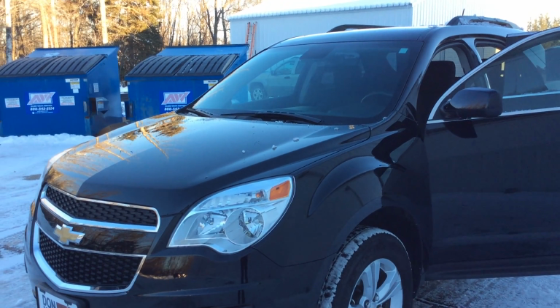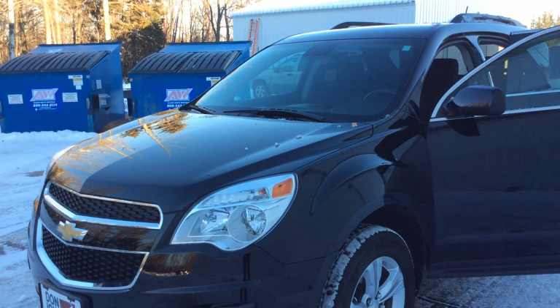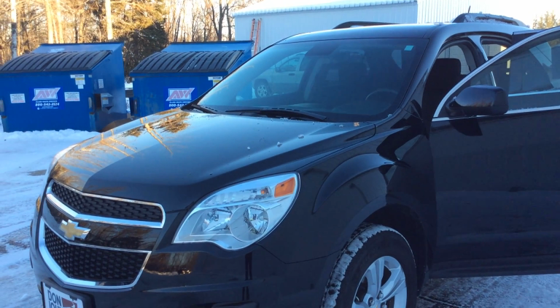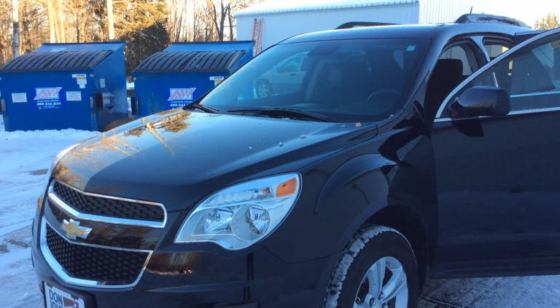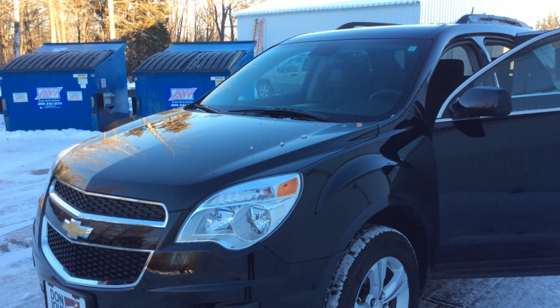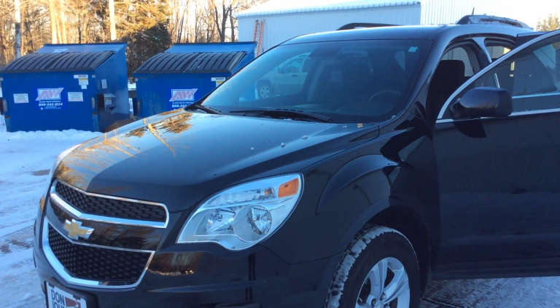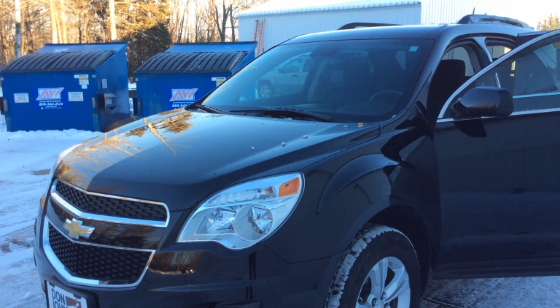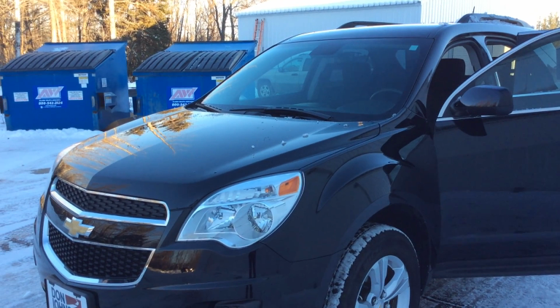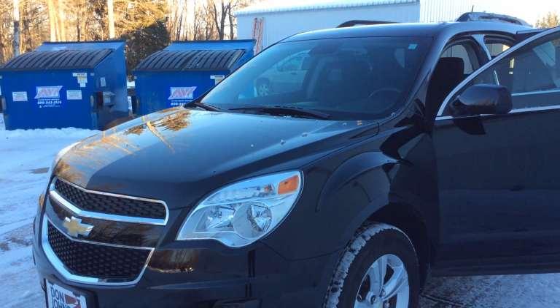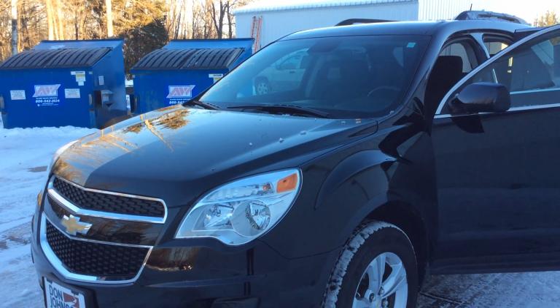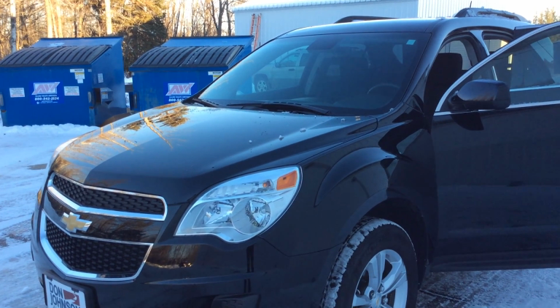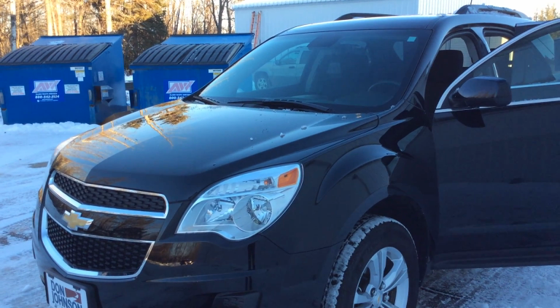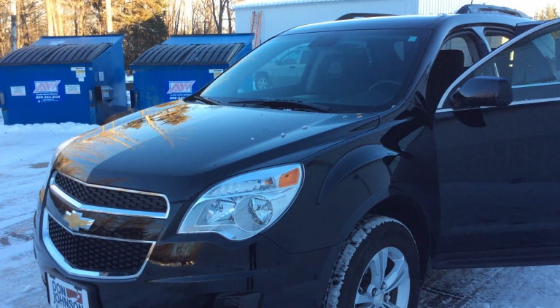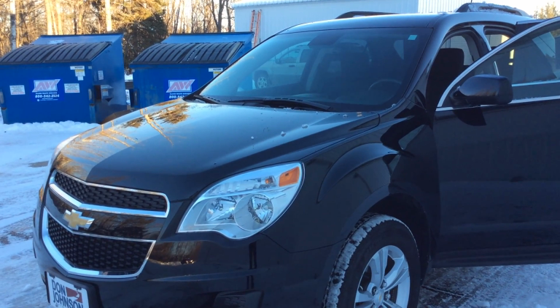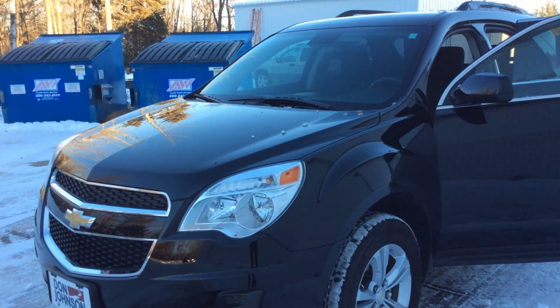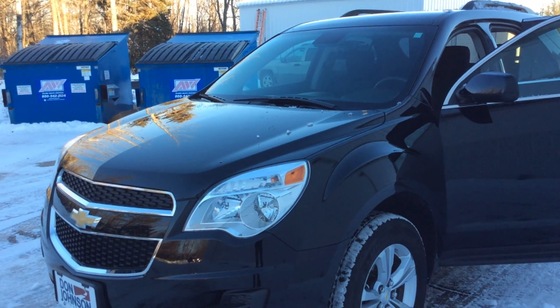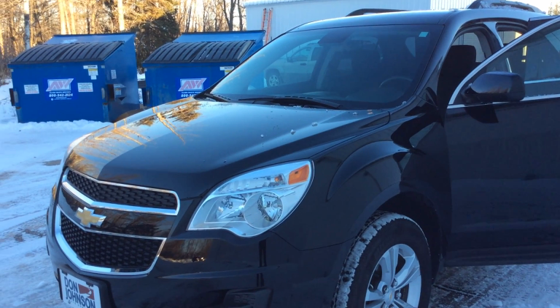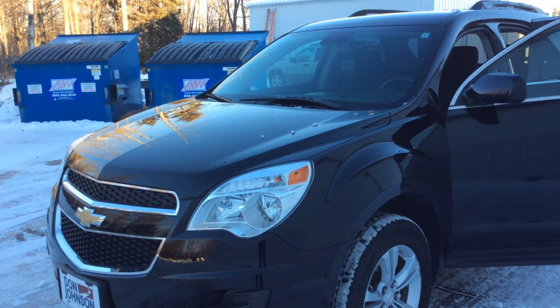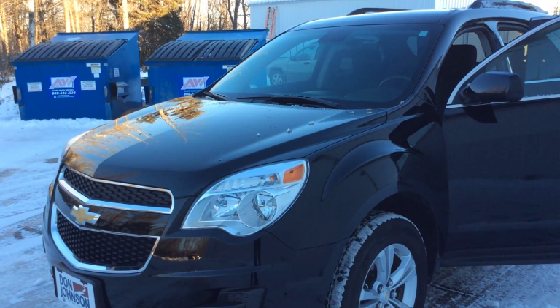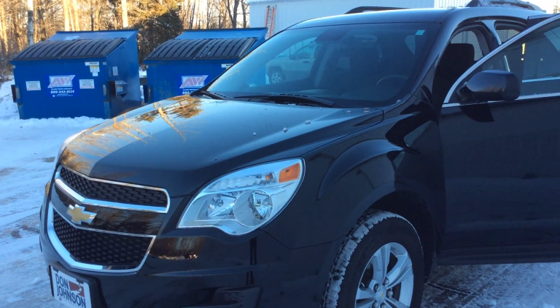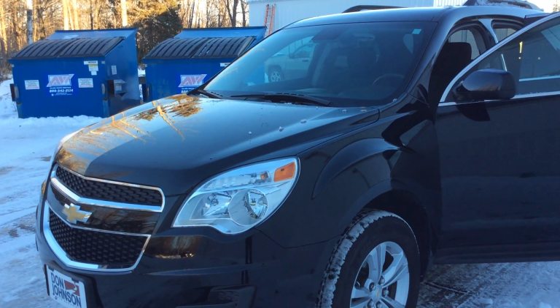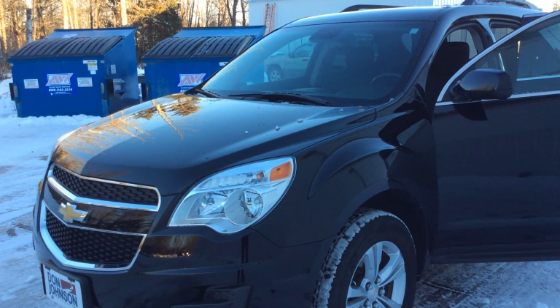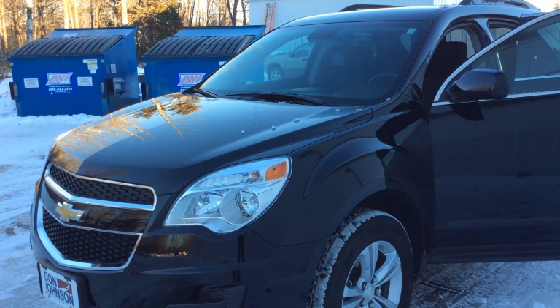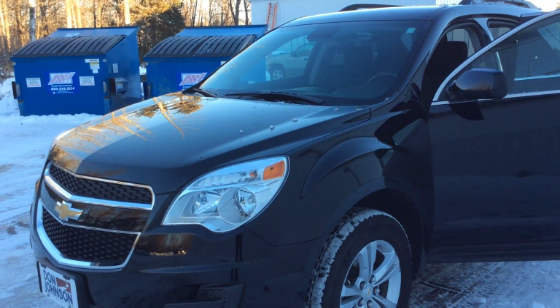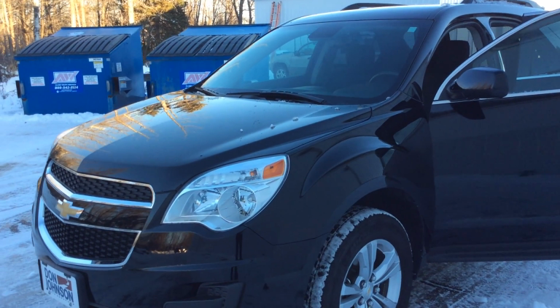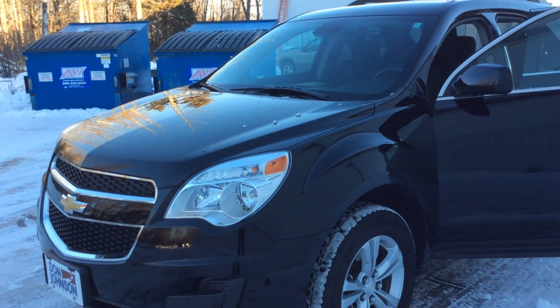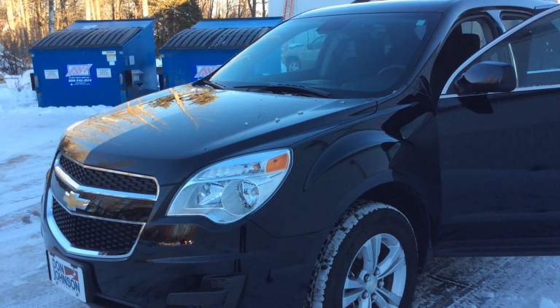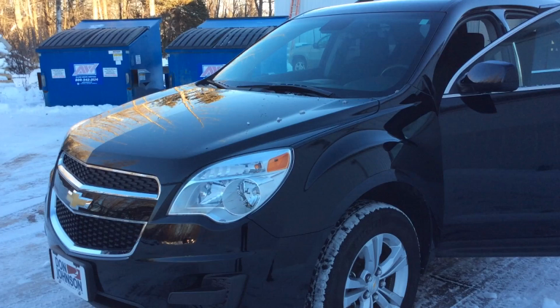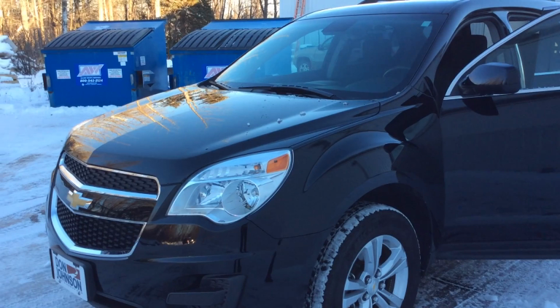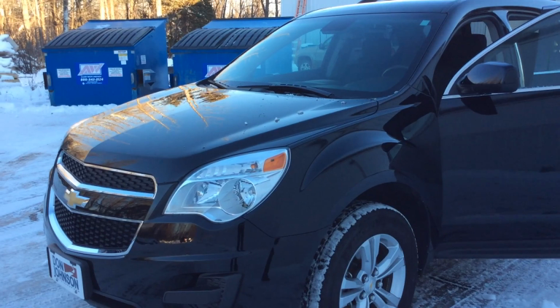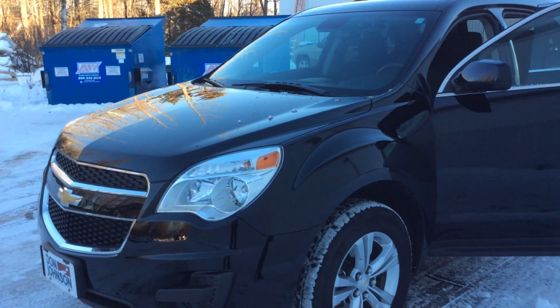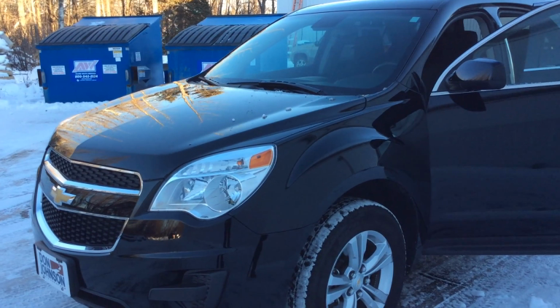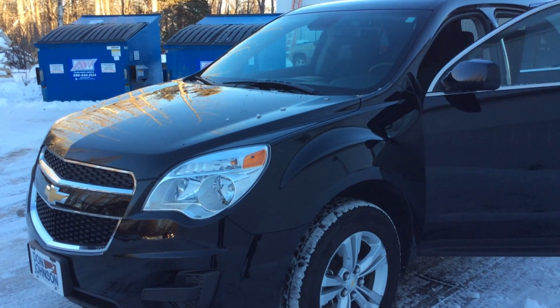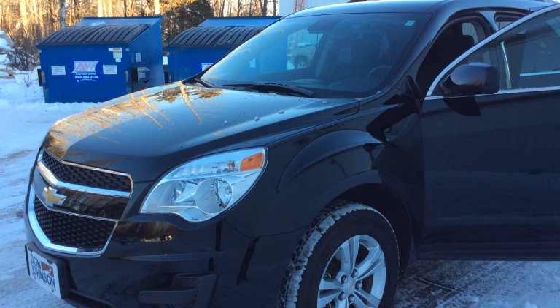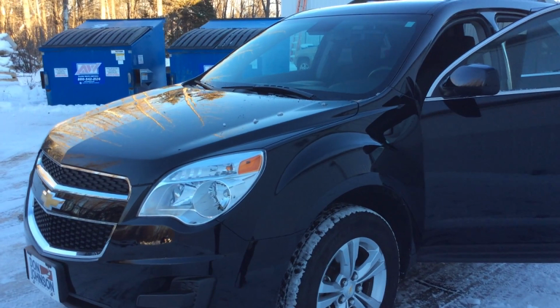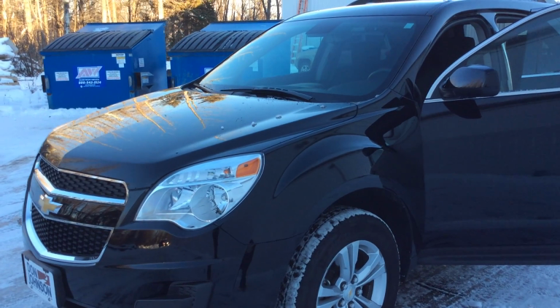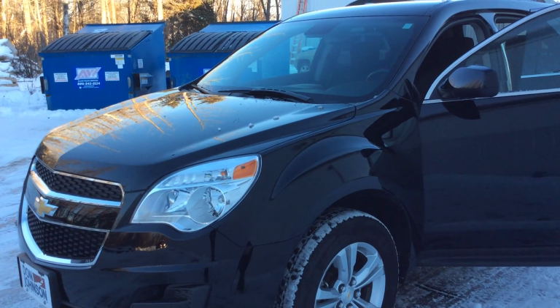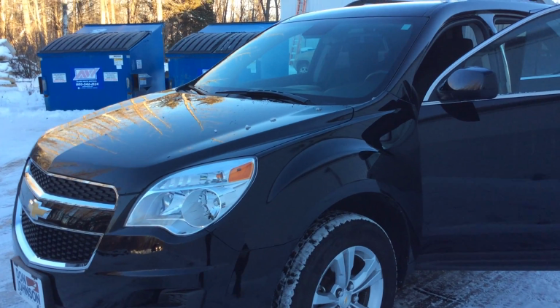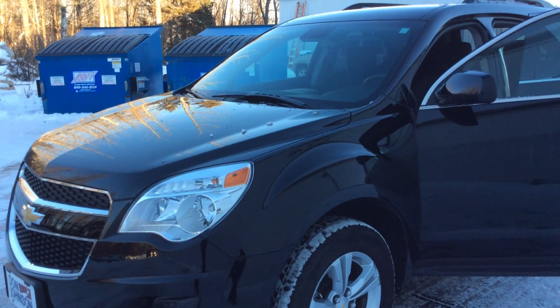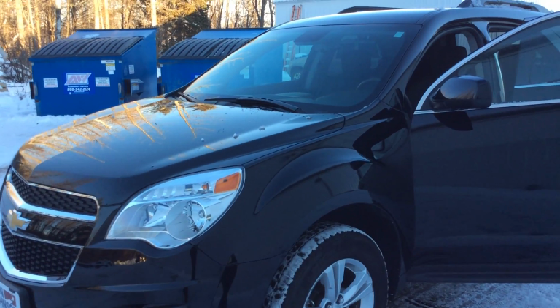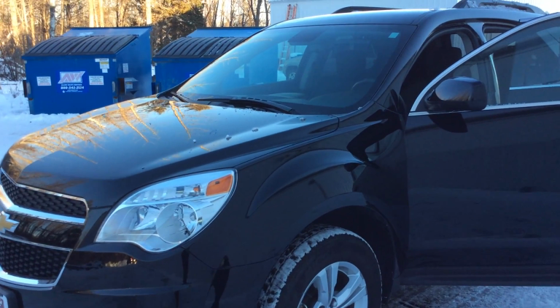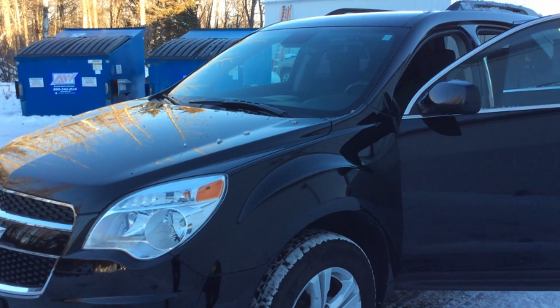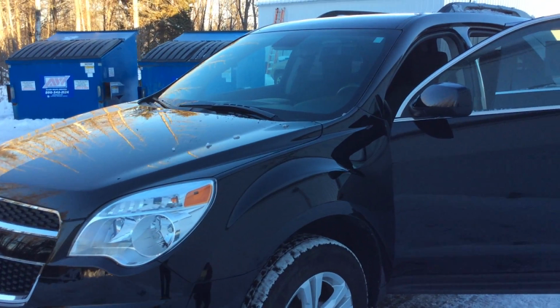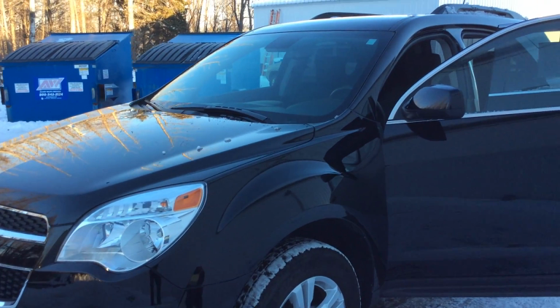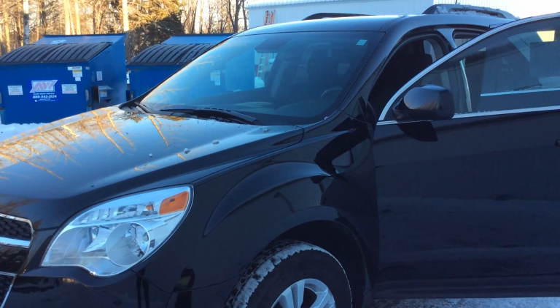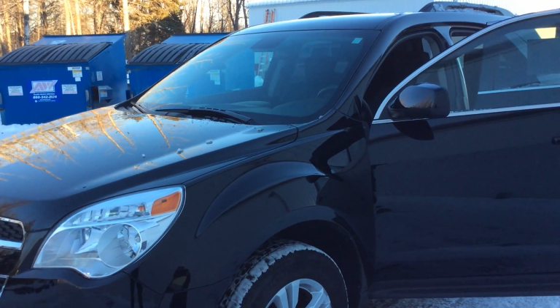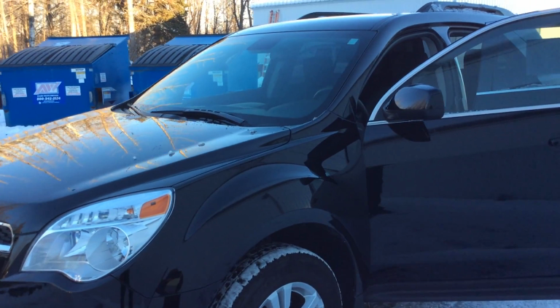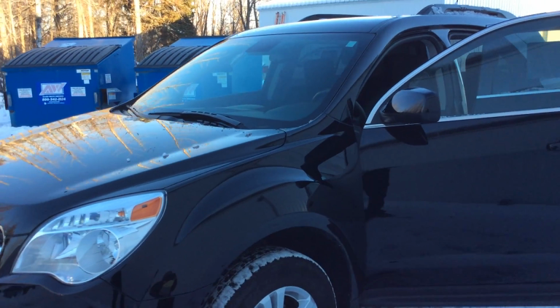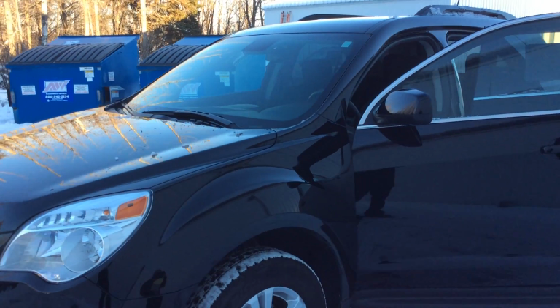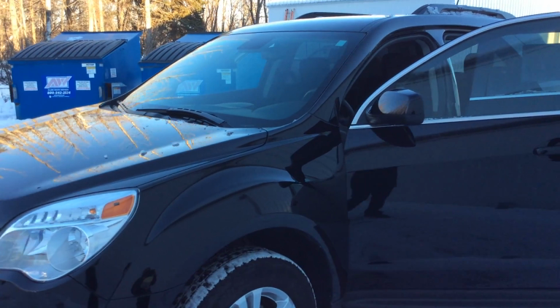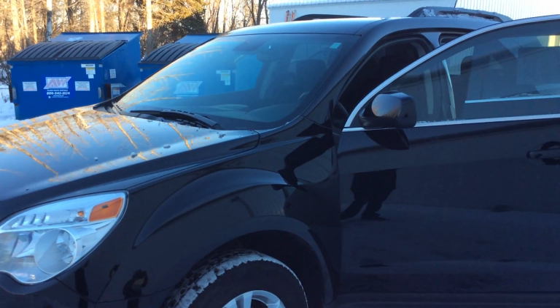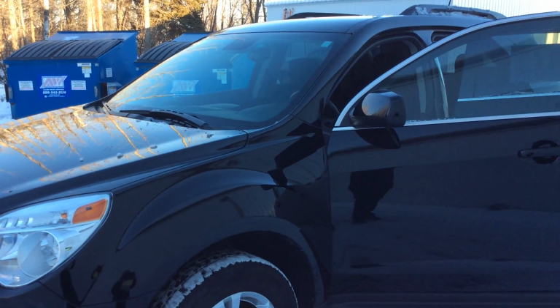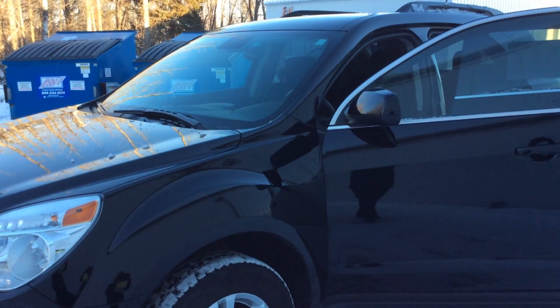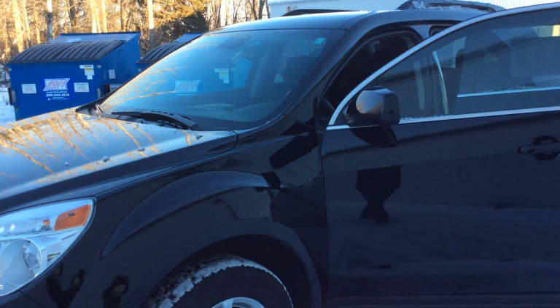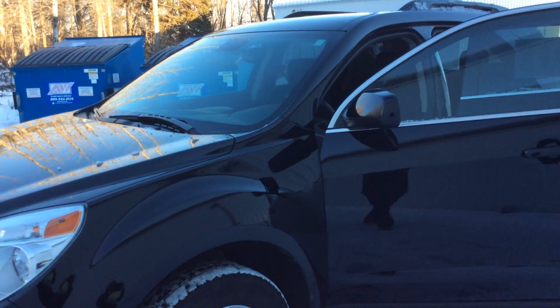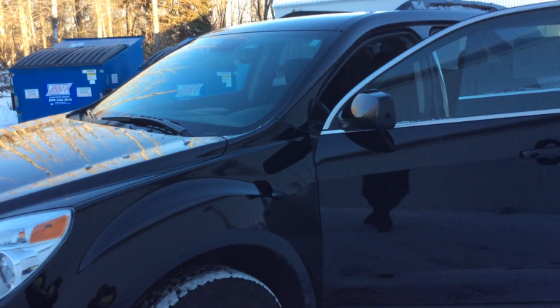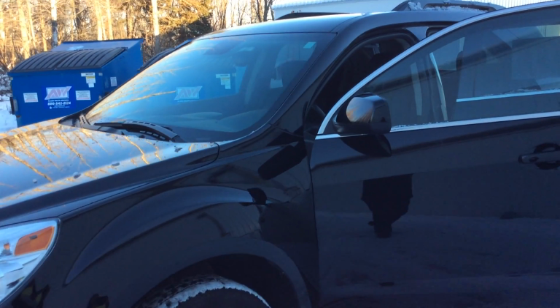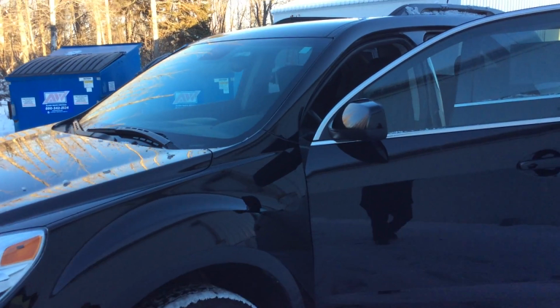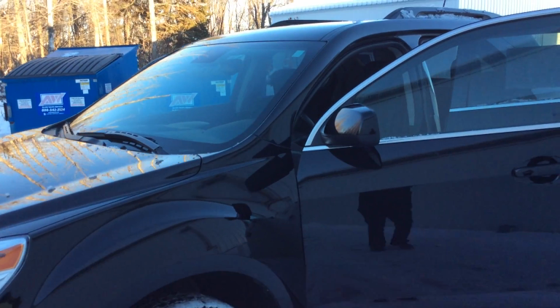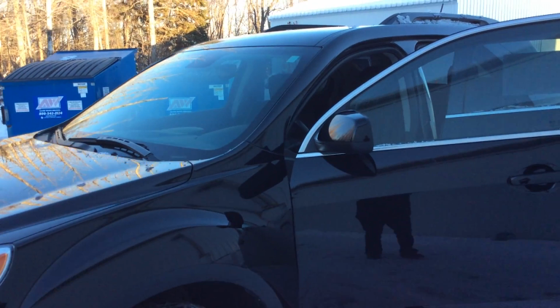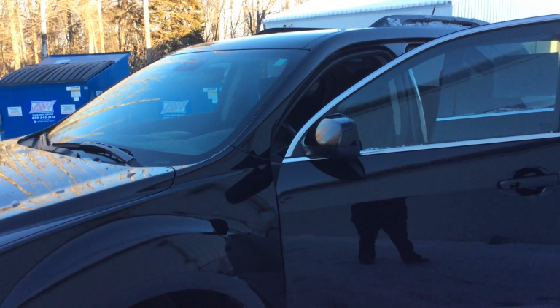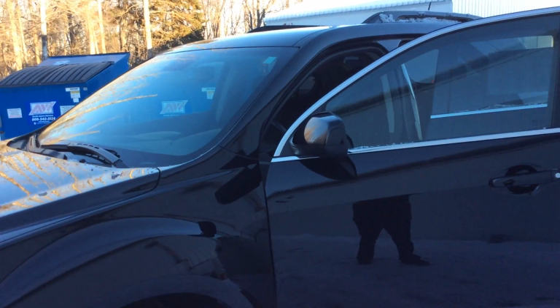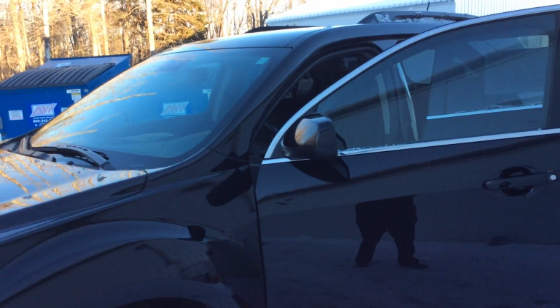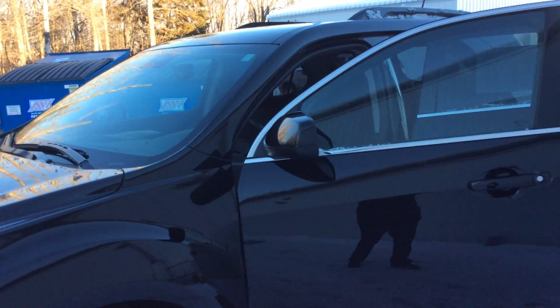Hello, this is Pam from Don Johnson Motors, Hayward, Wisconsin. What you're looking at here is a 2015 all-wheel drive LT Equinox.